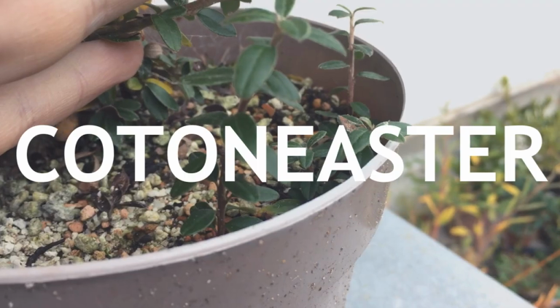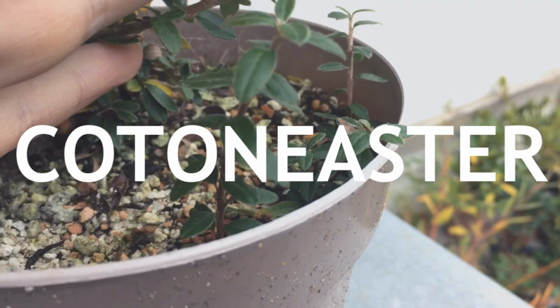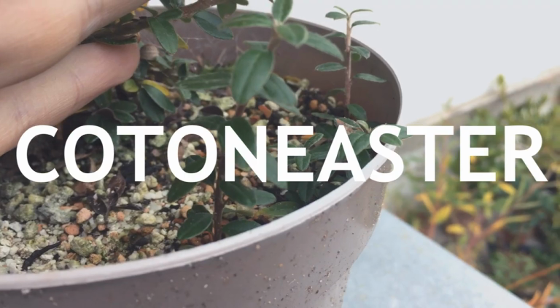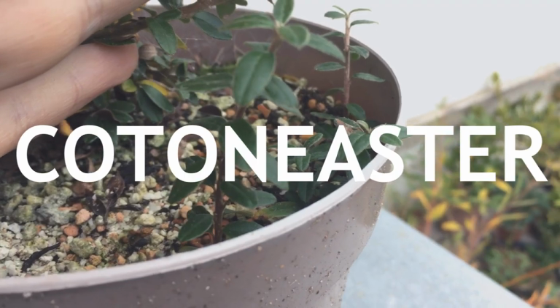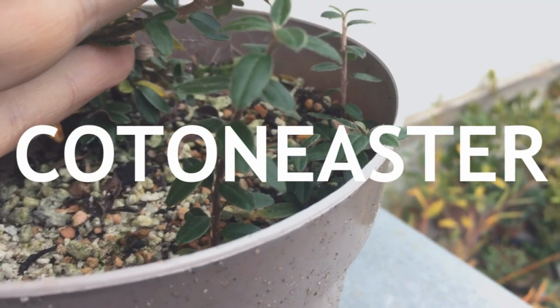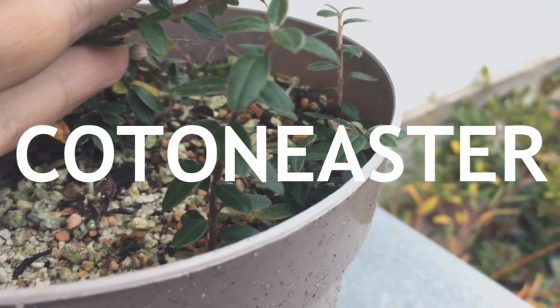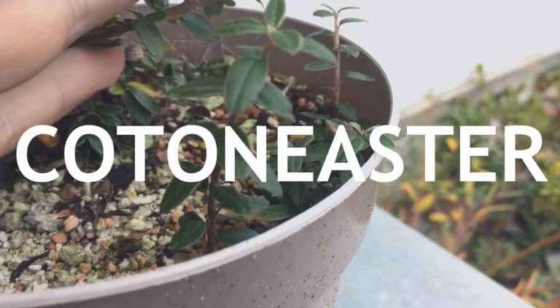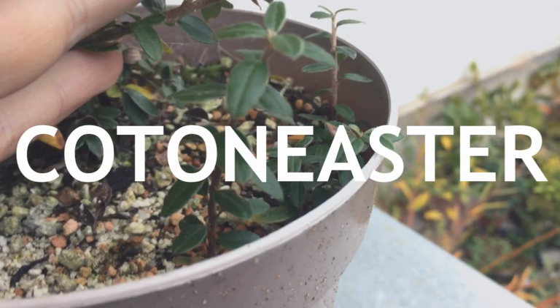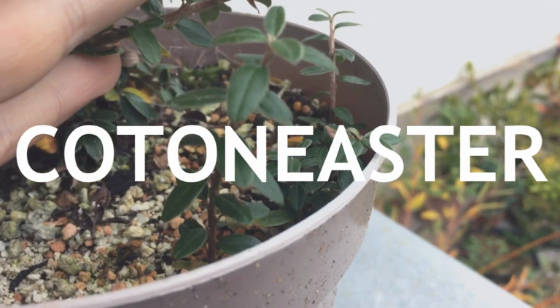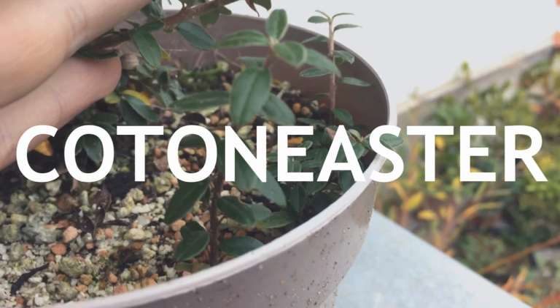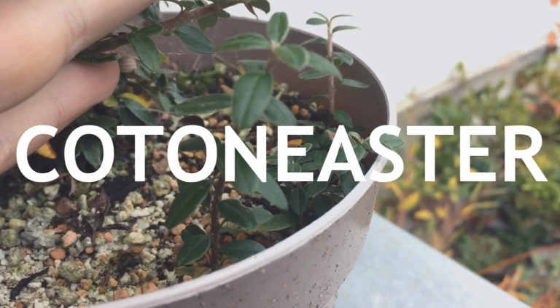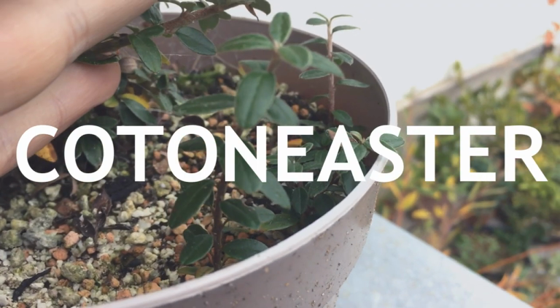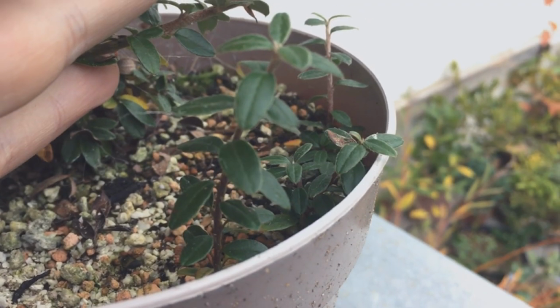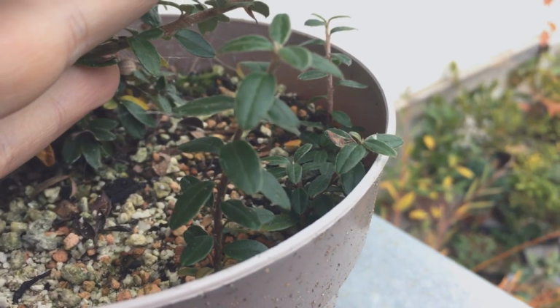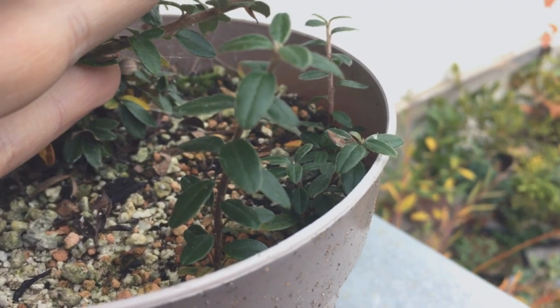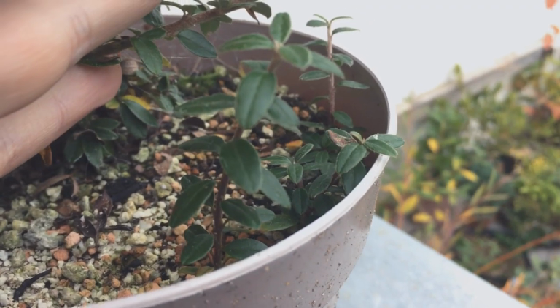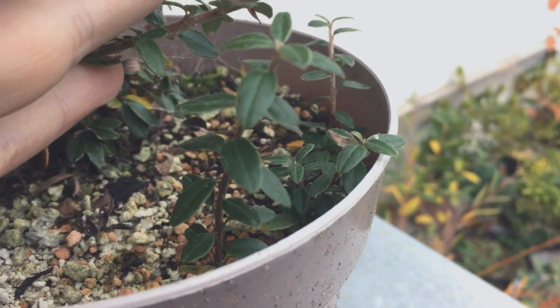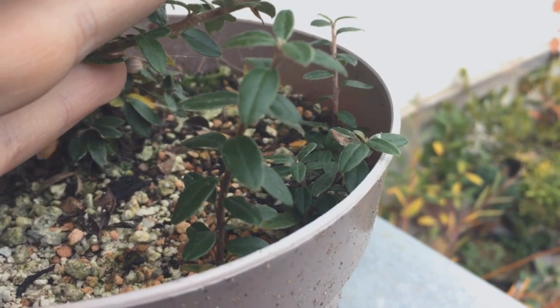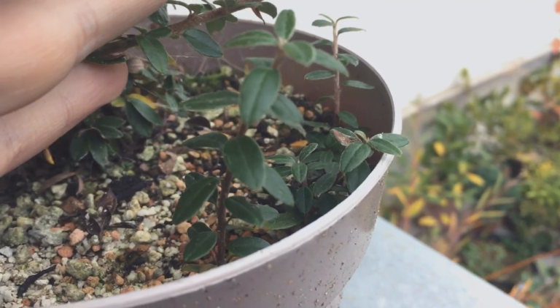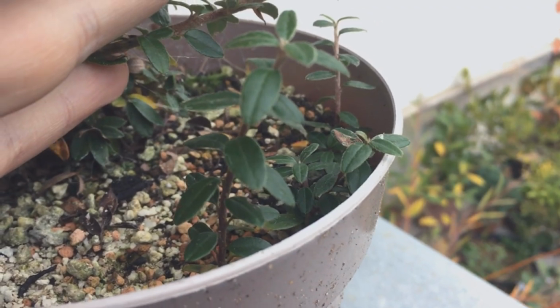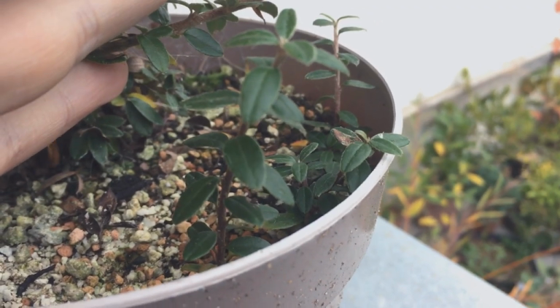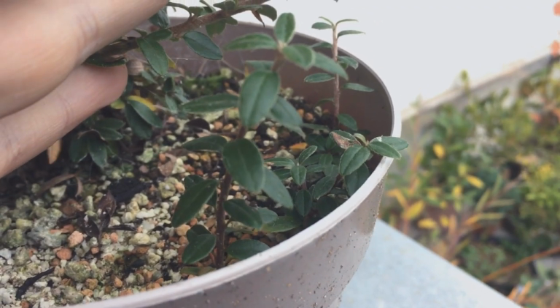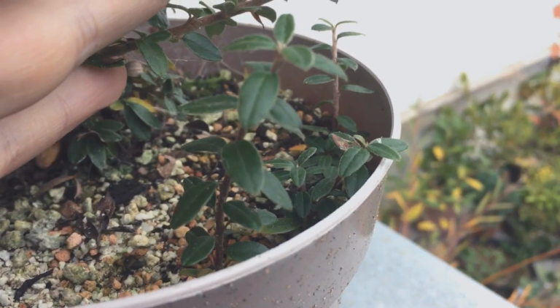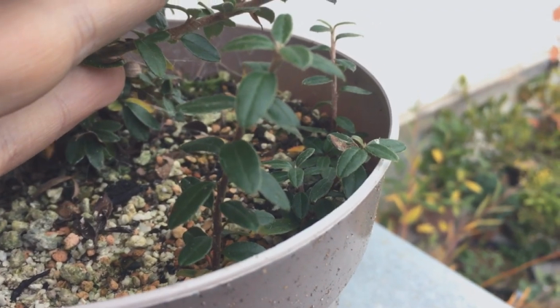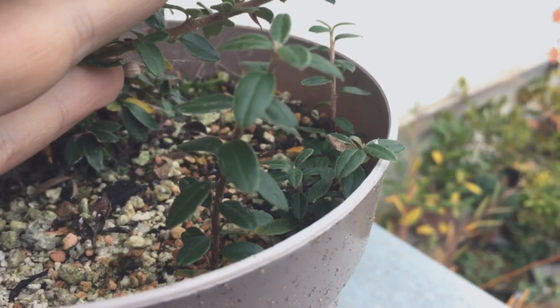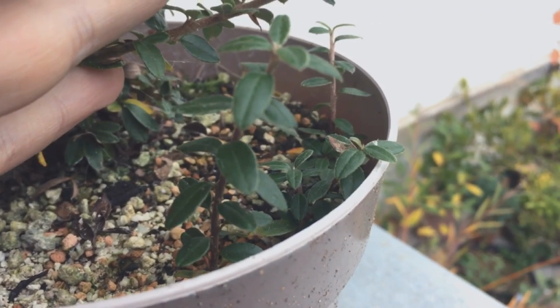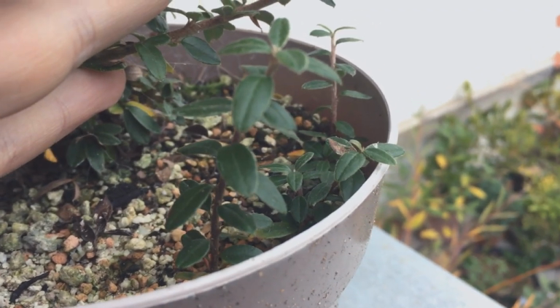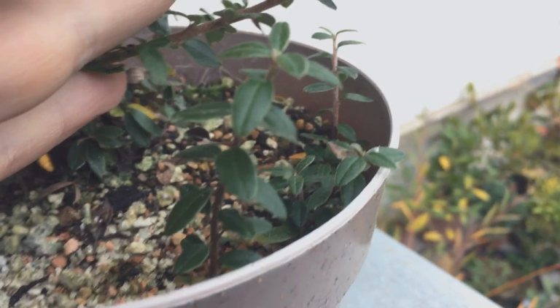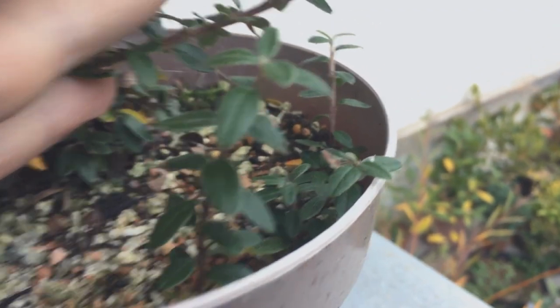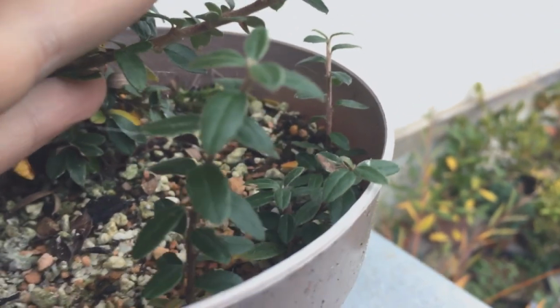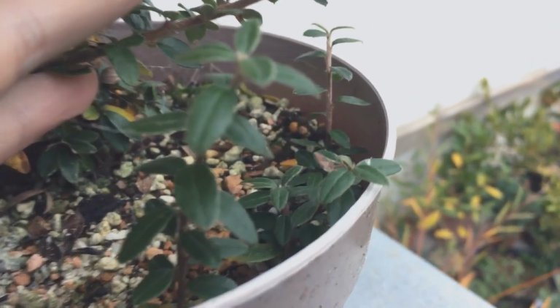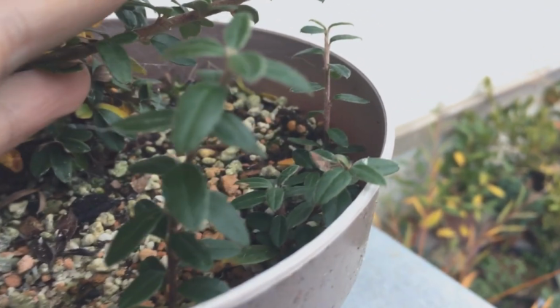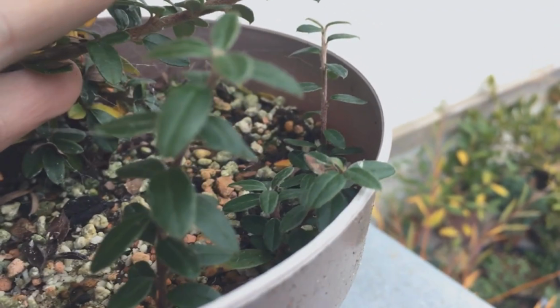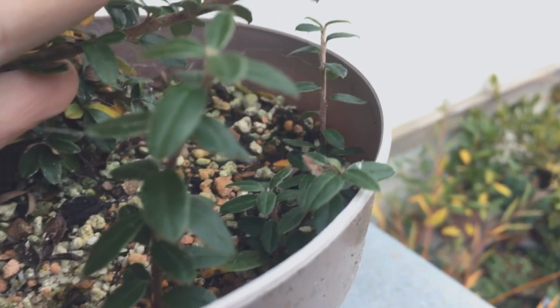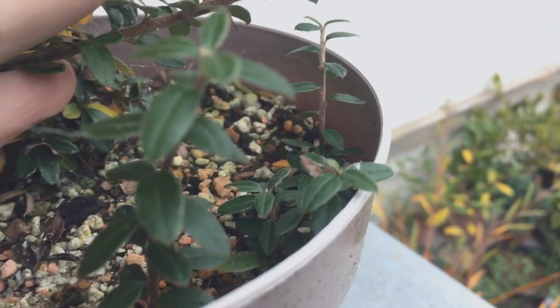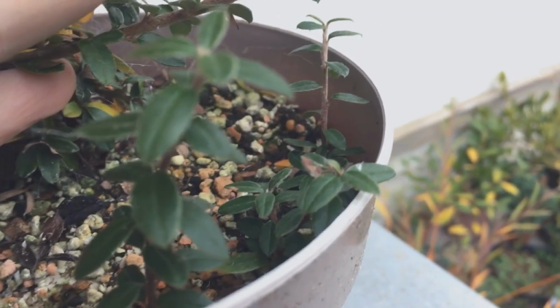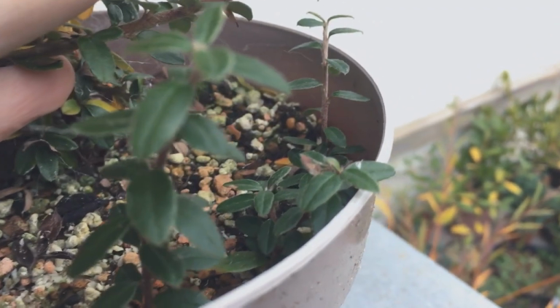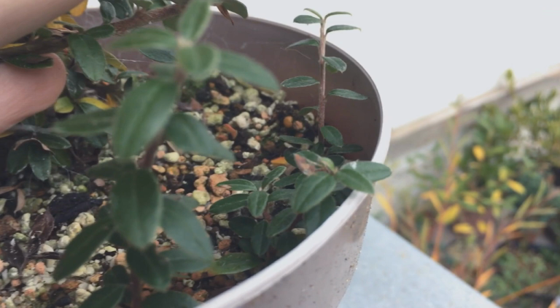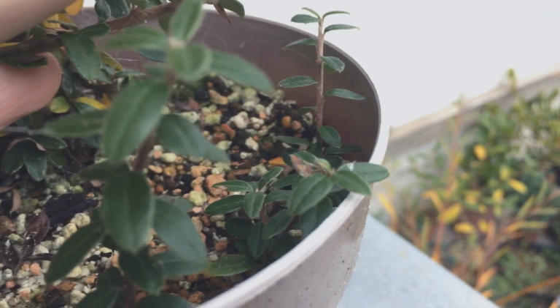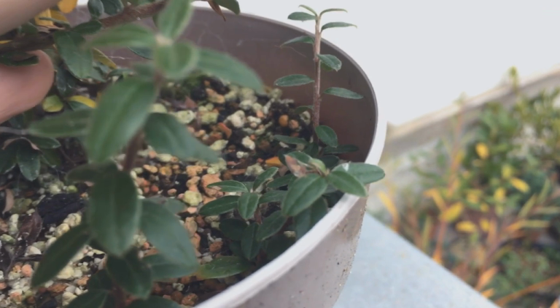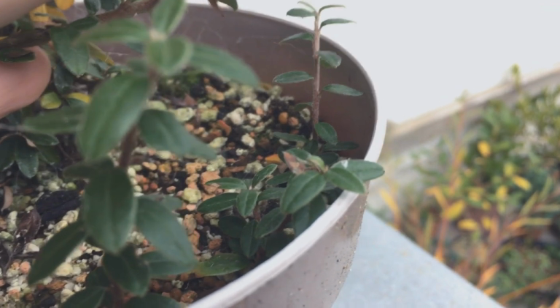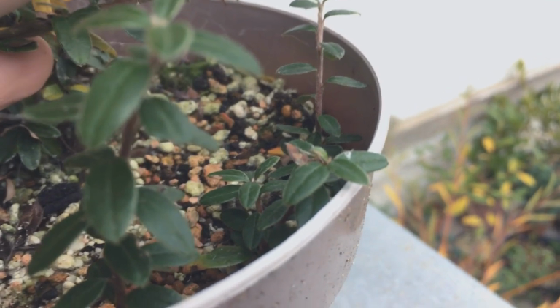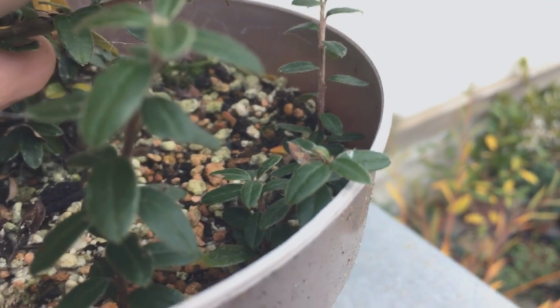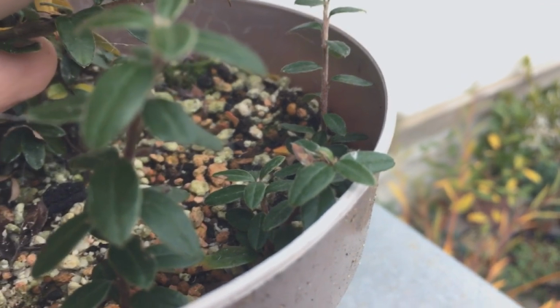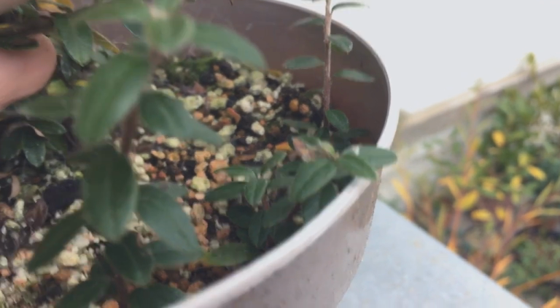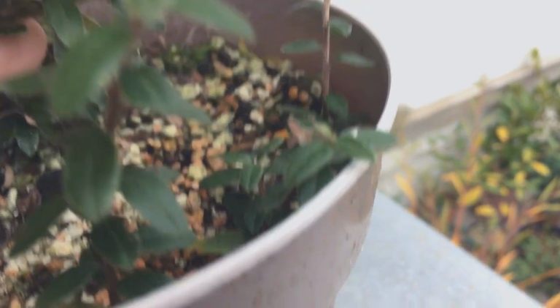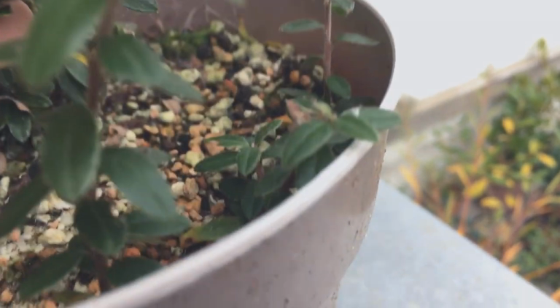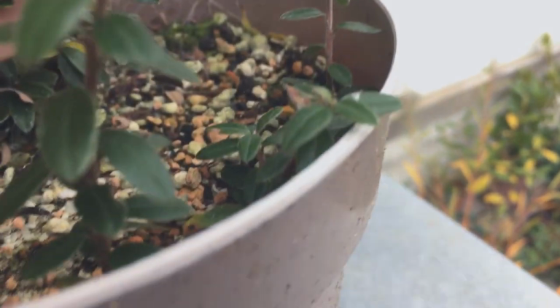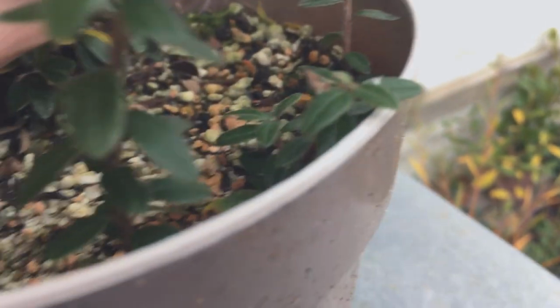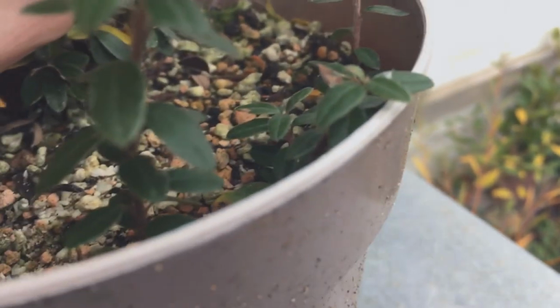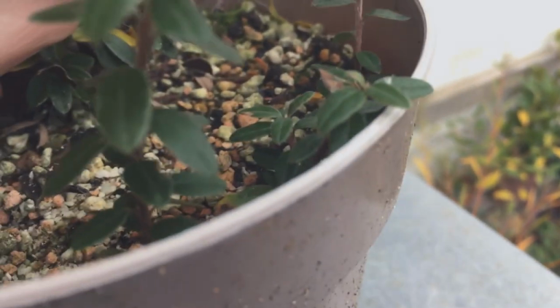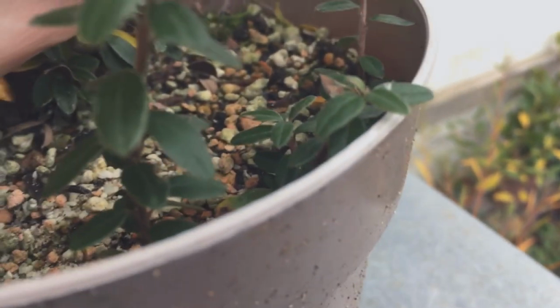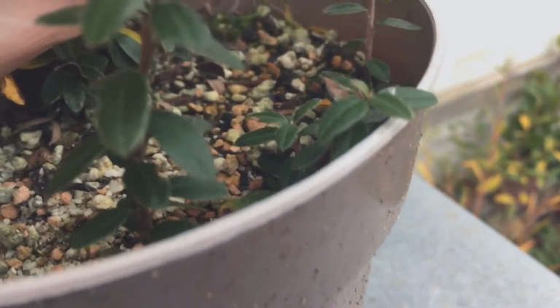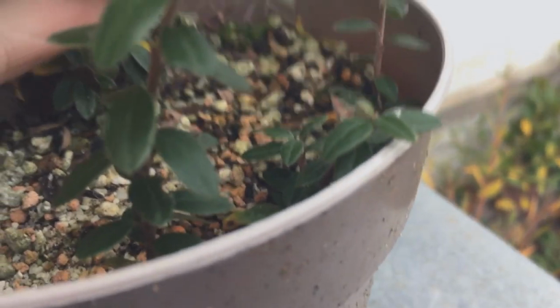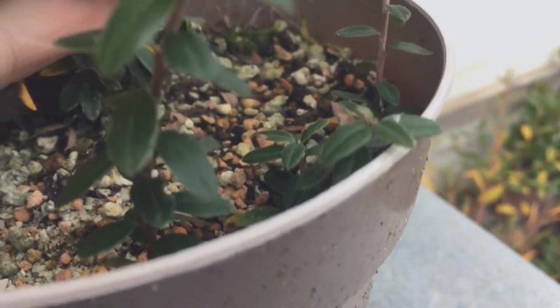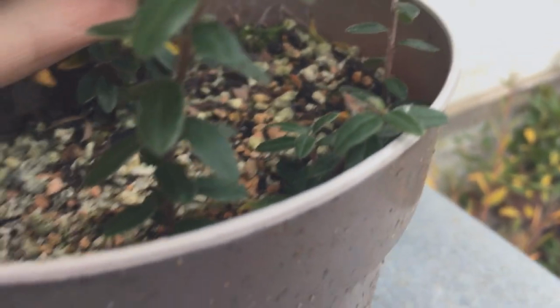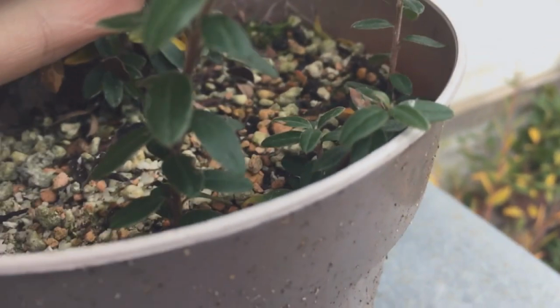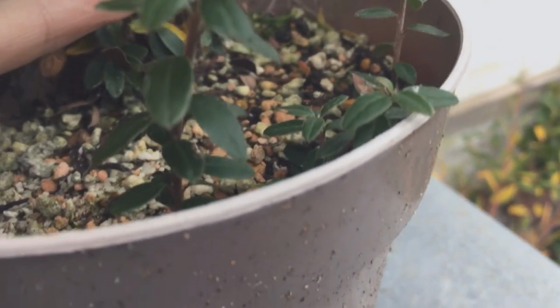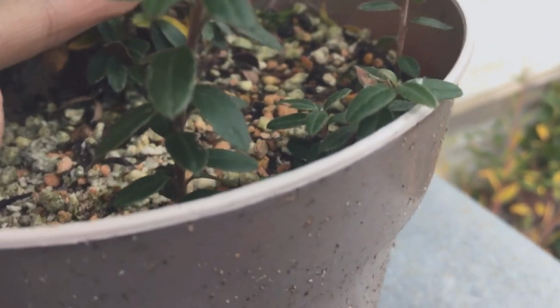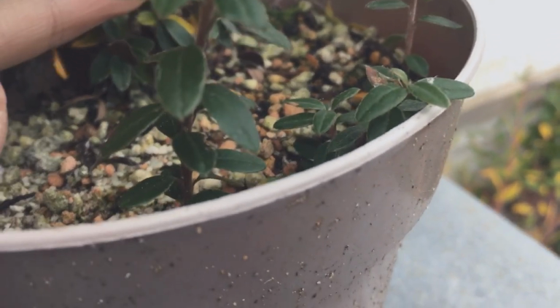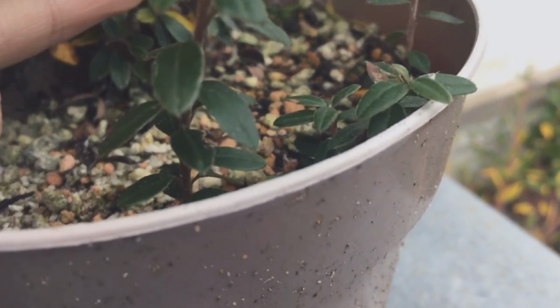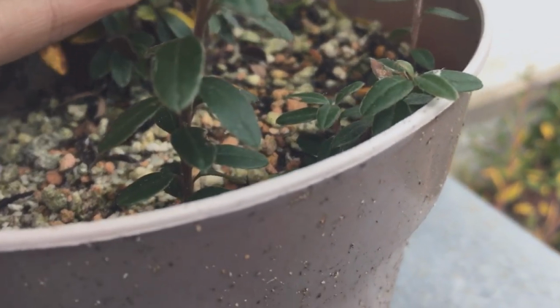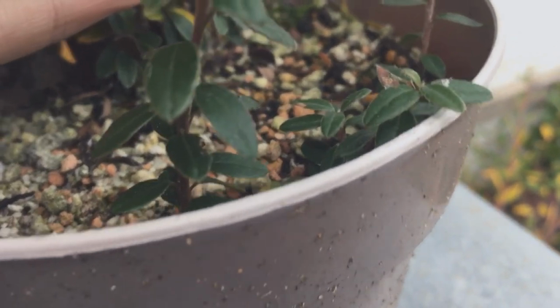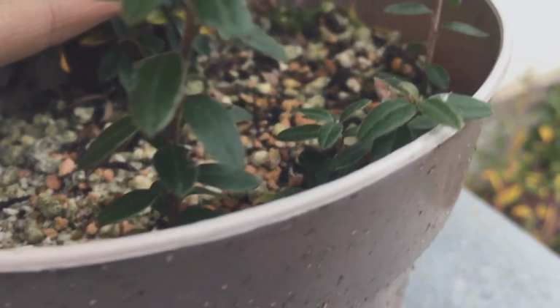I don't even remember planting these three cotoneasters but they have all grown over the summer so it looks like they've all taken.